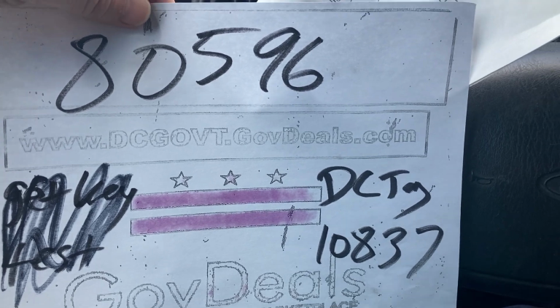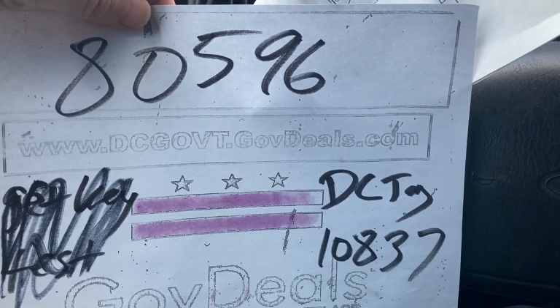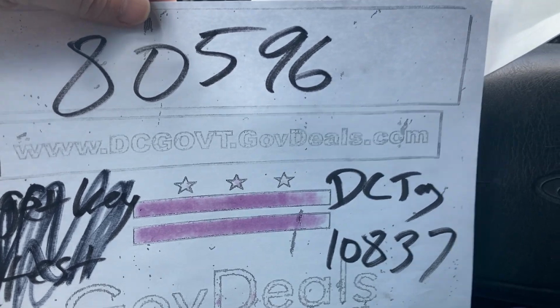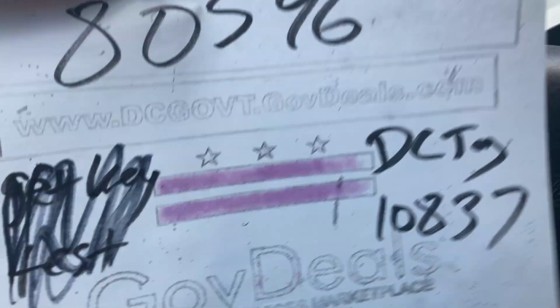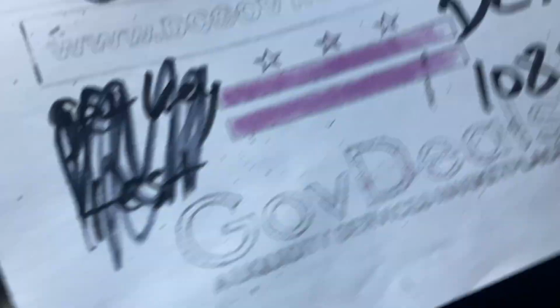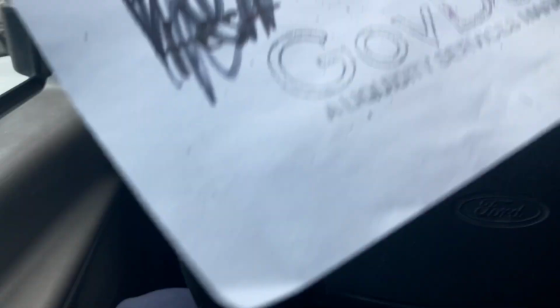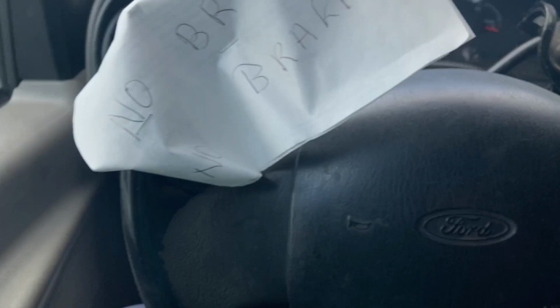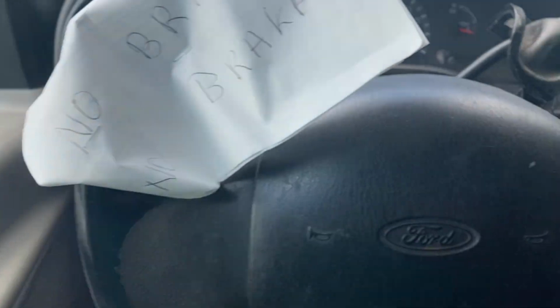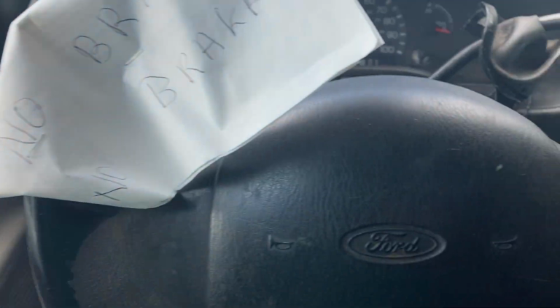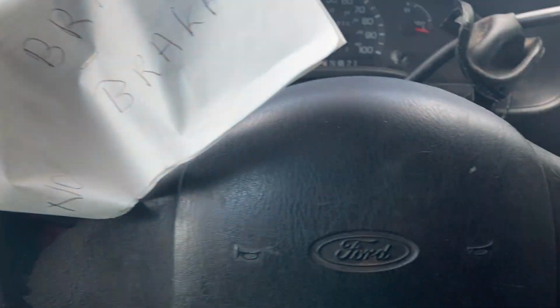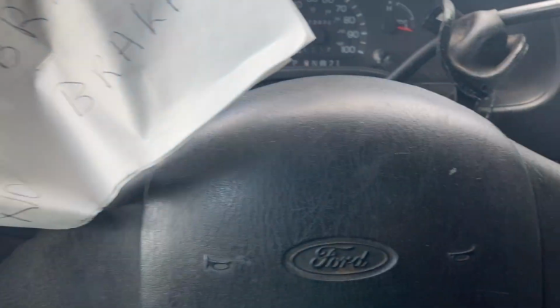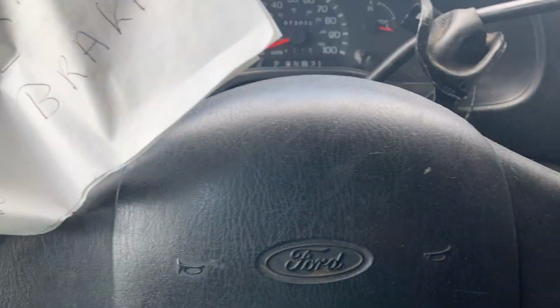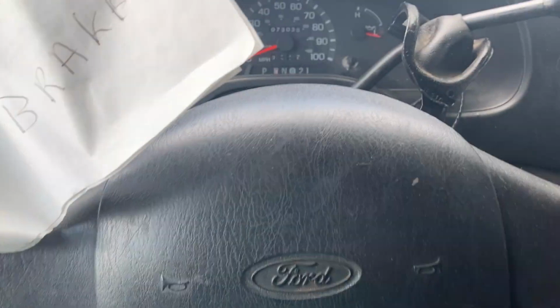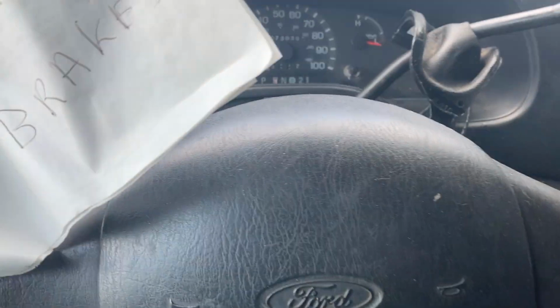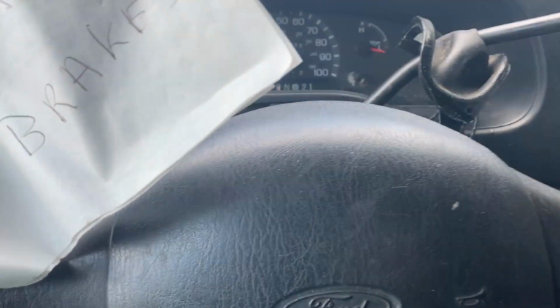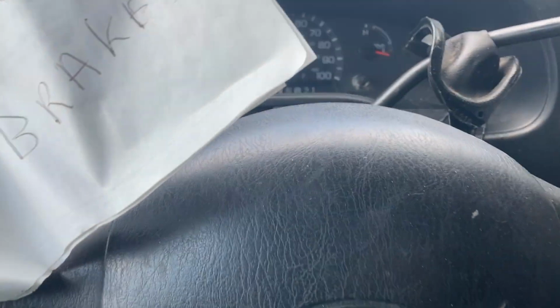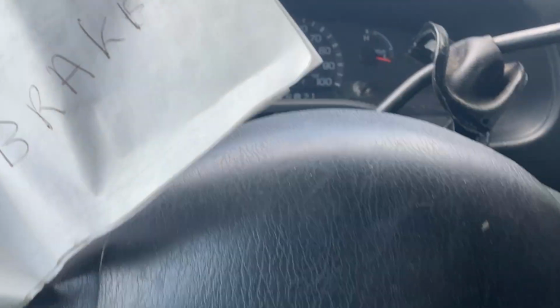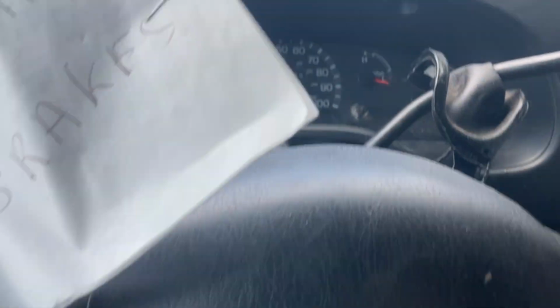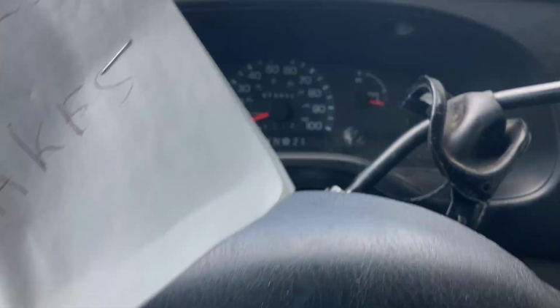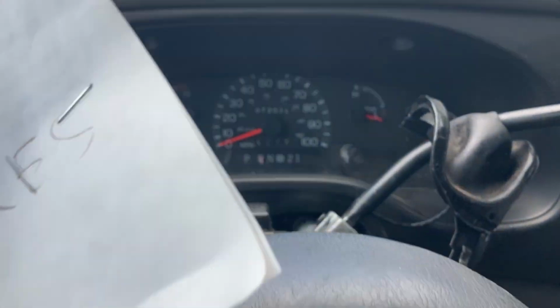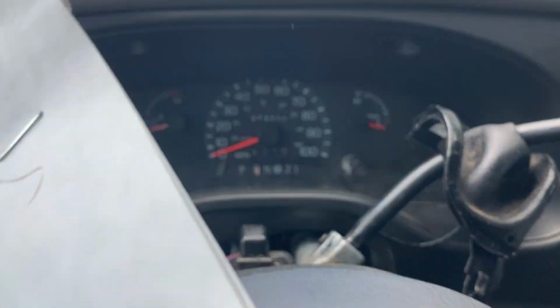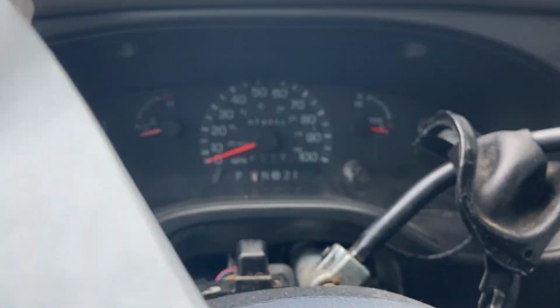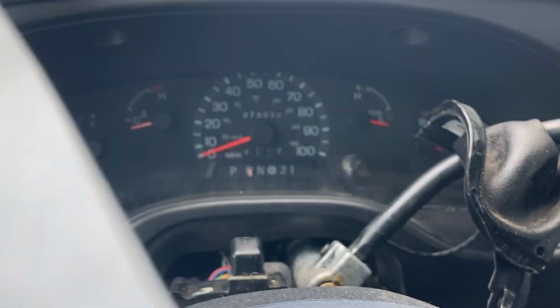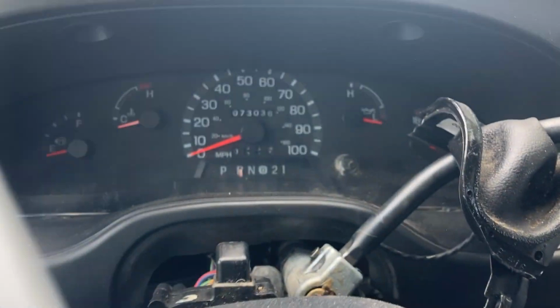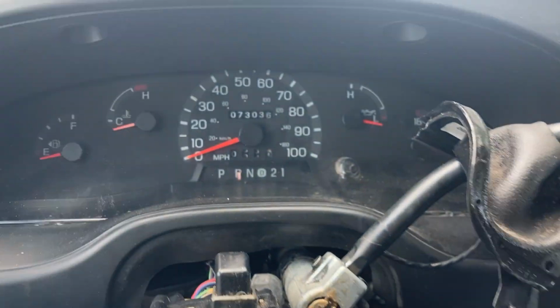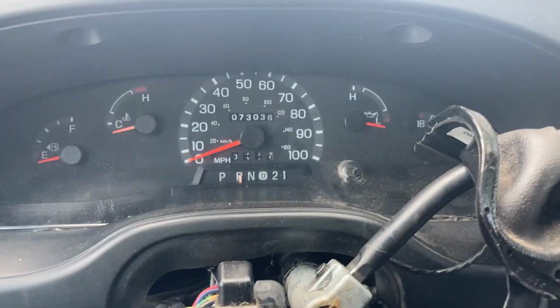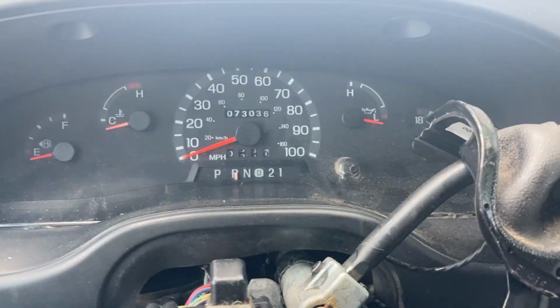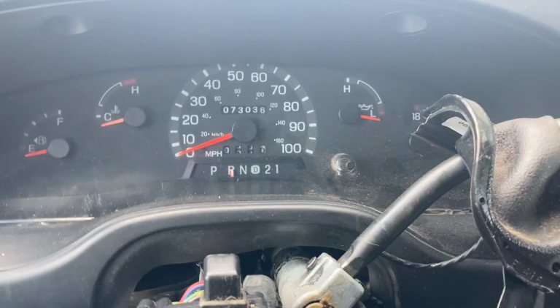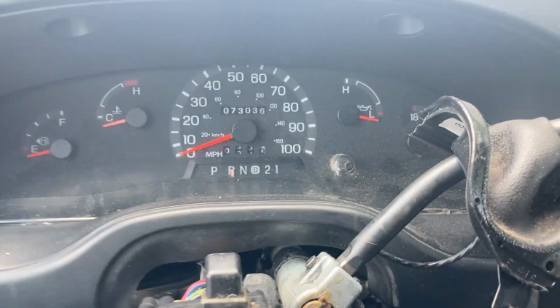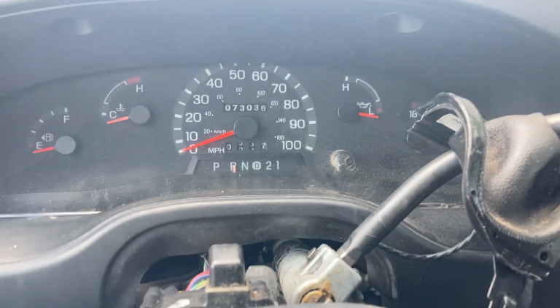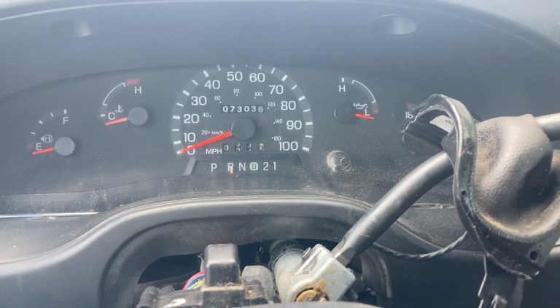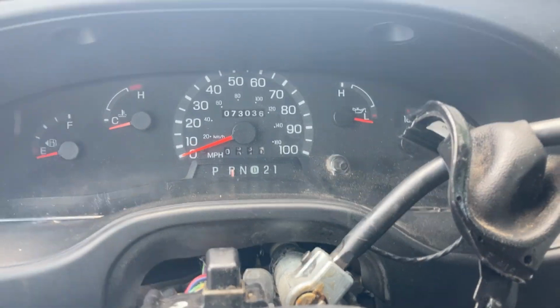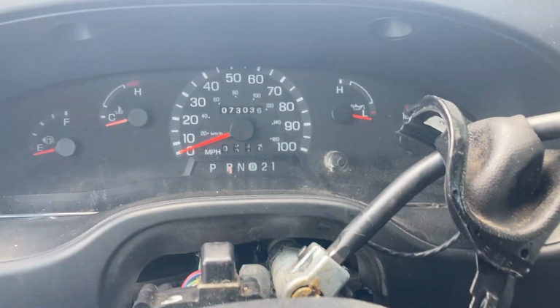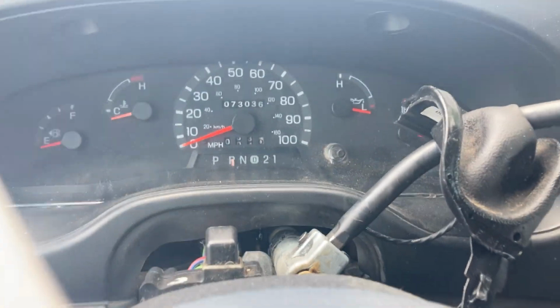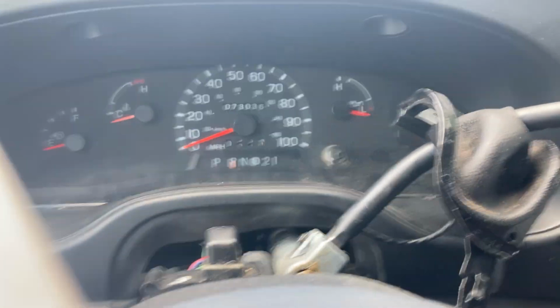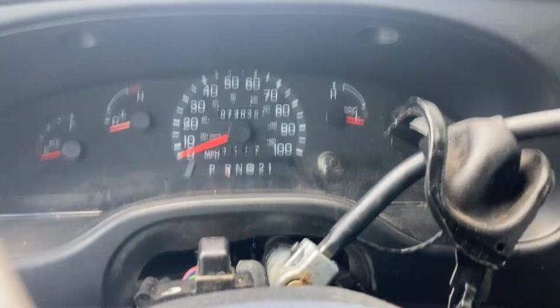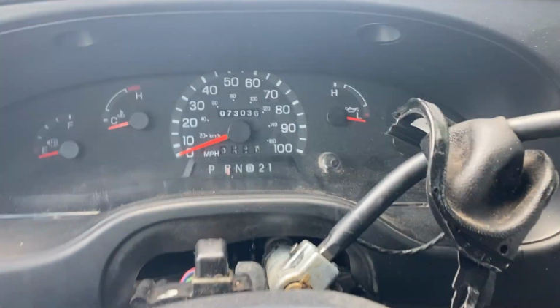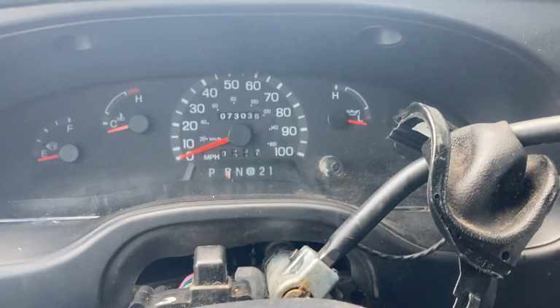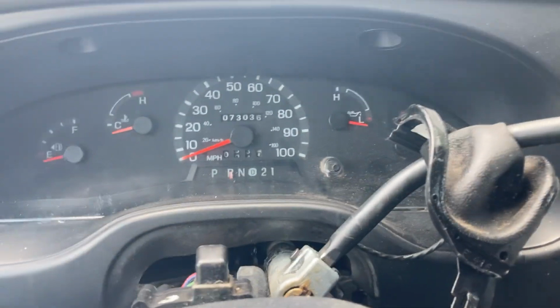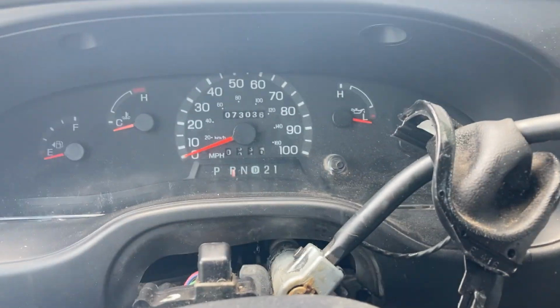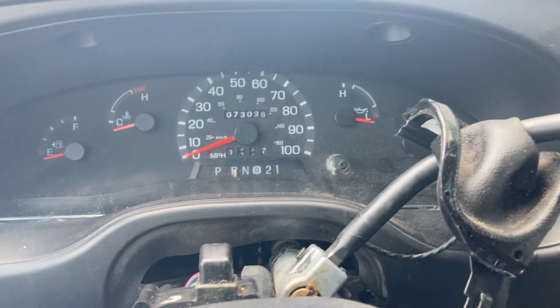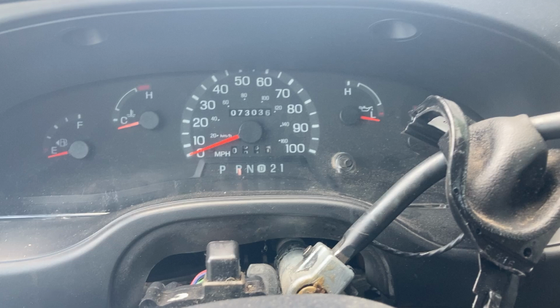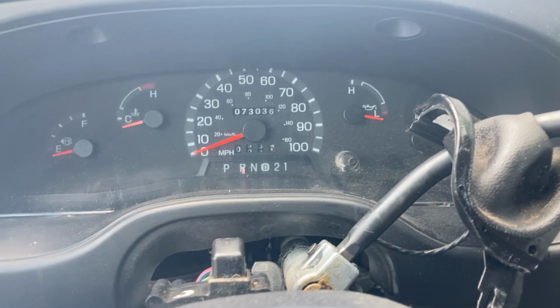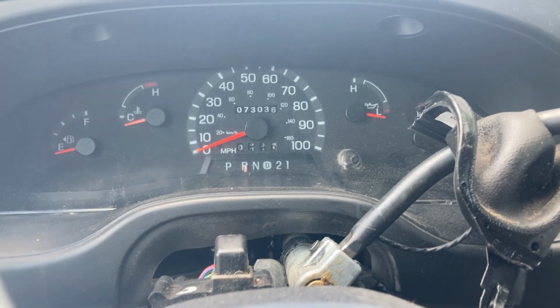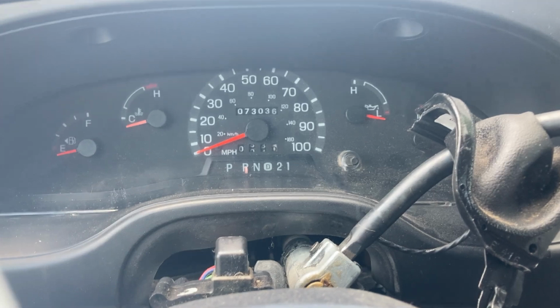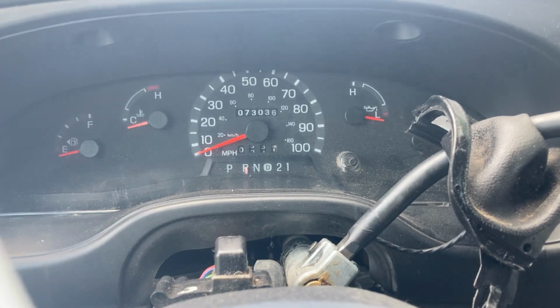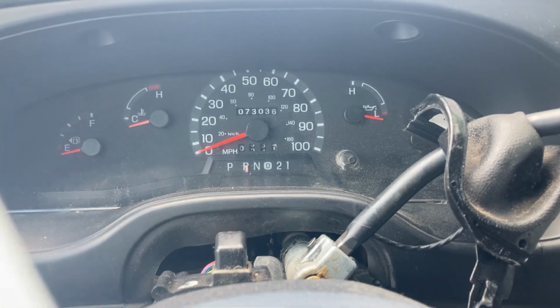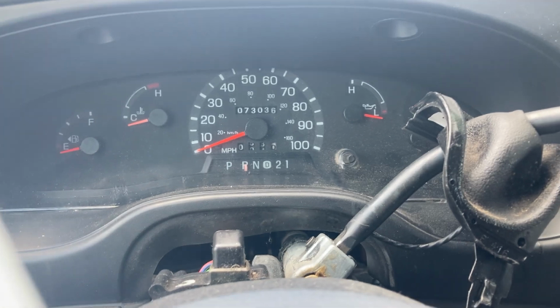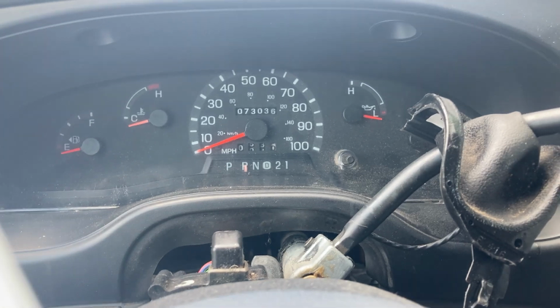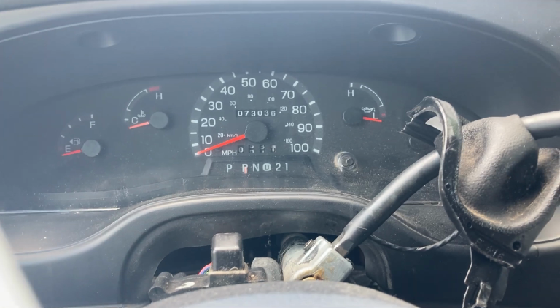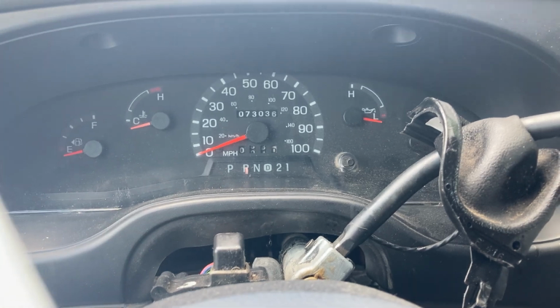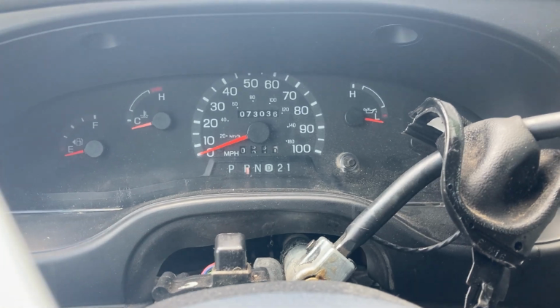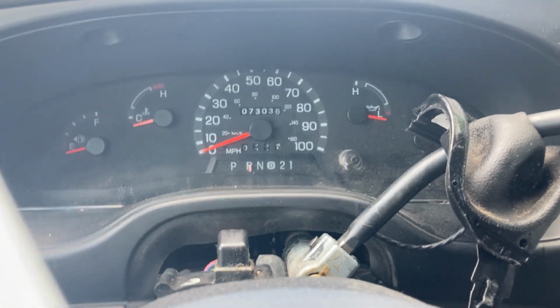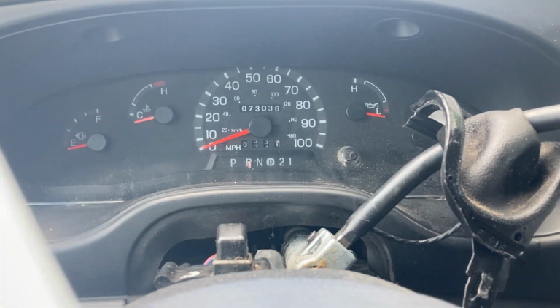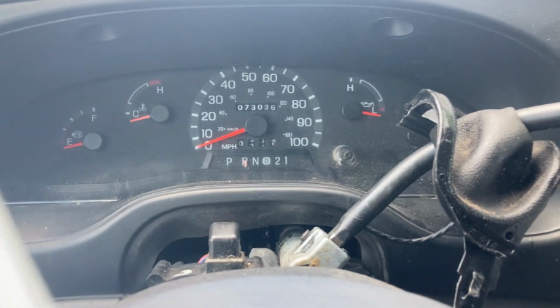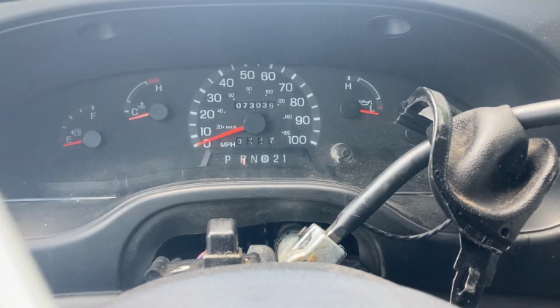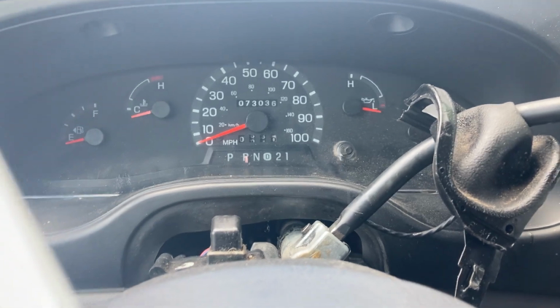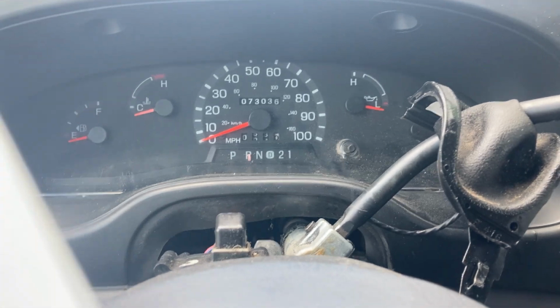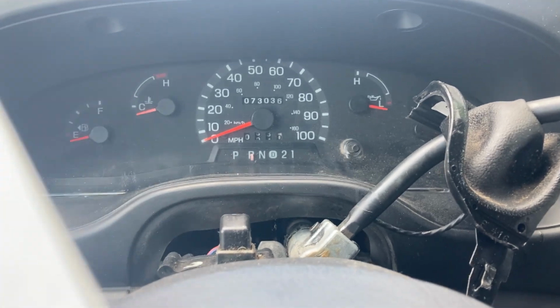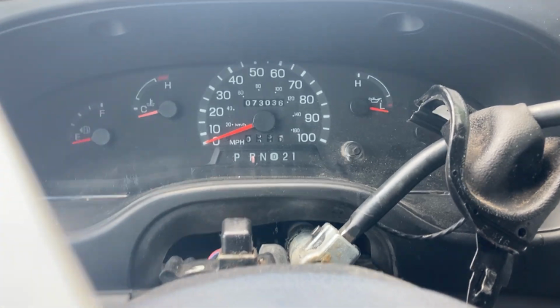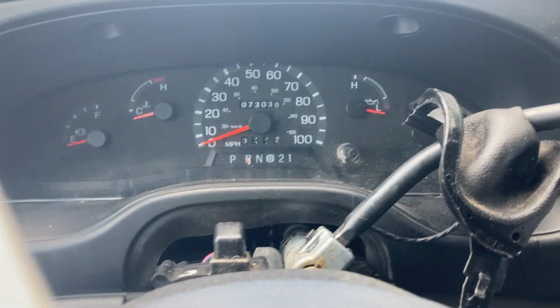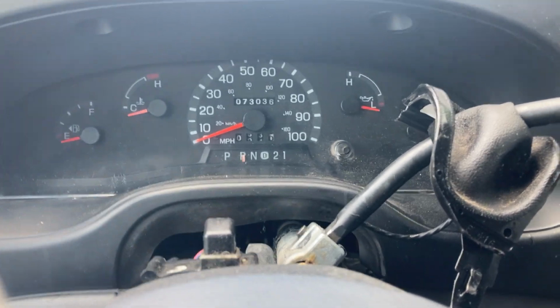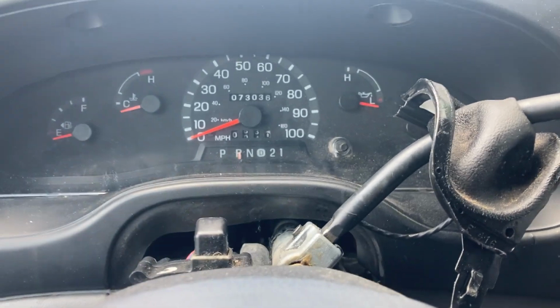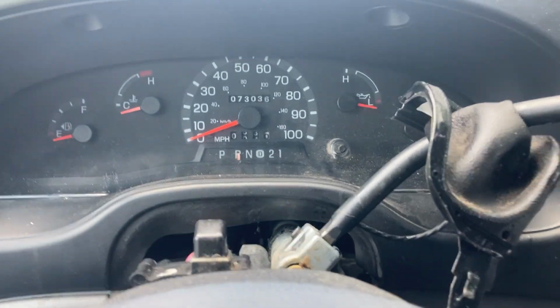Lot 80596. We attempted to jump start it but it won't start and we don't appear to get any power to the dash.